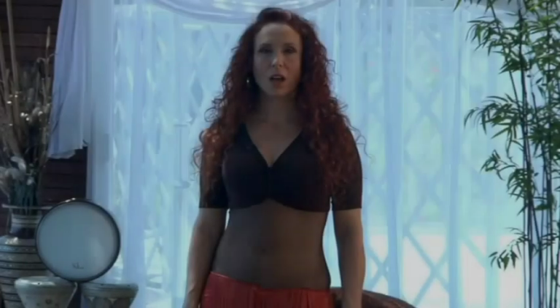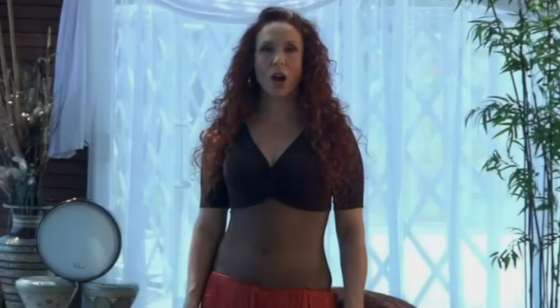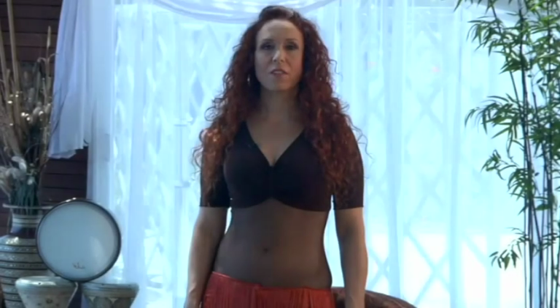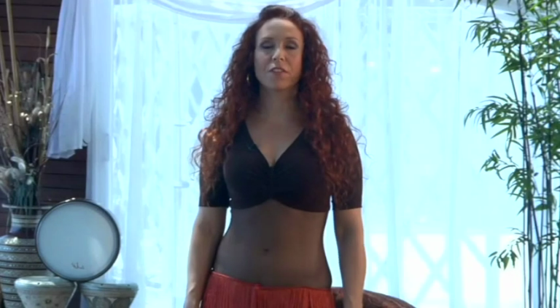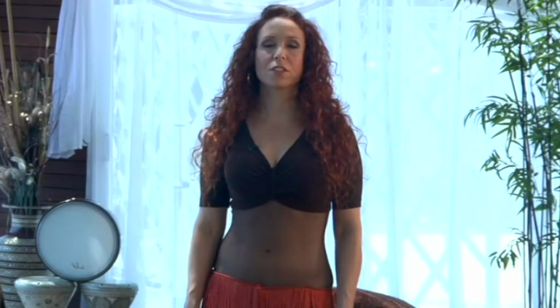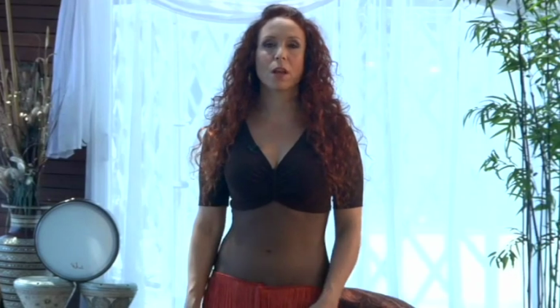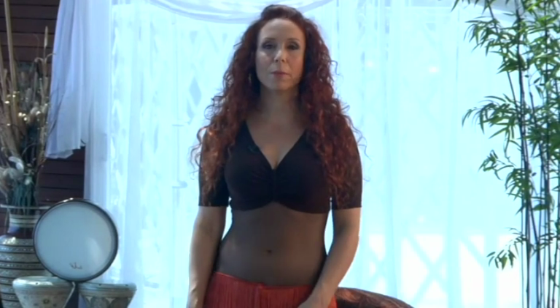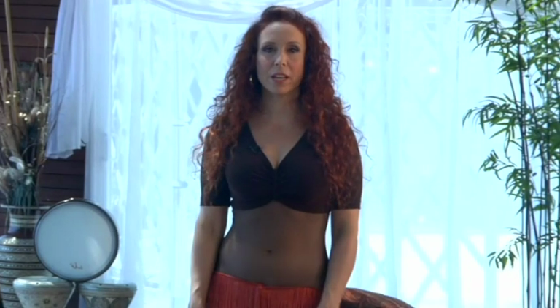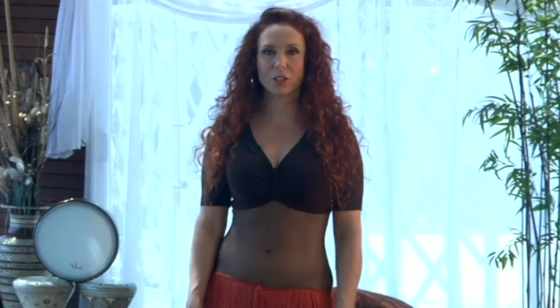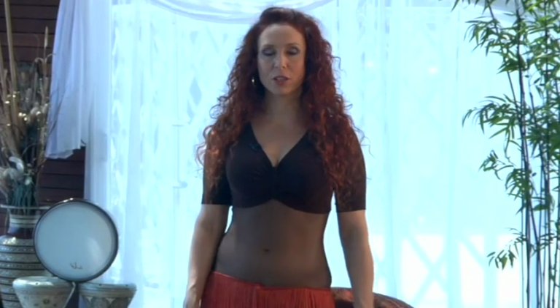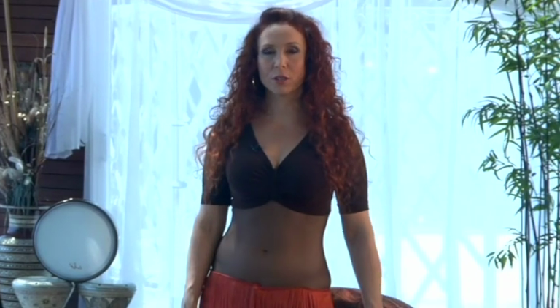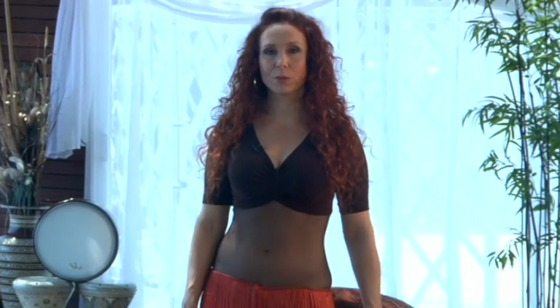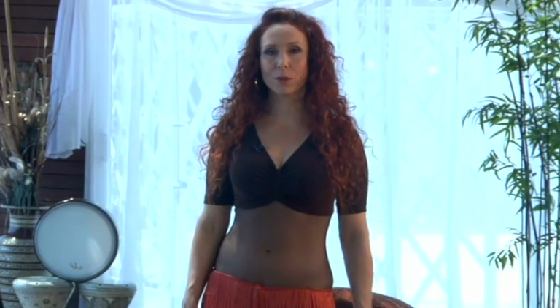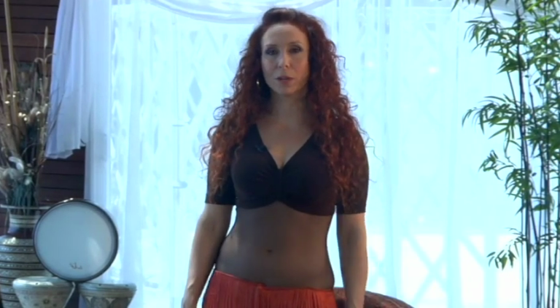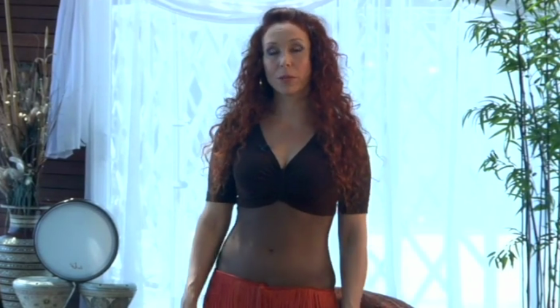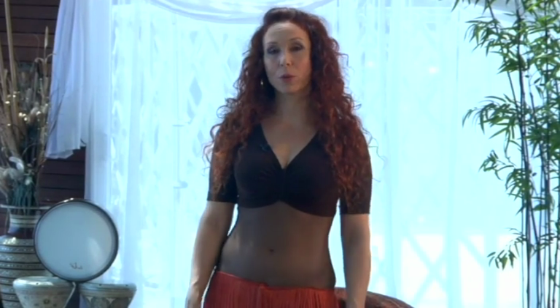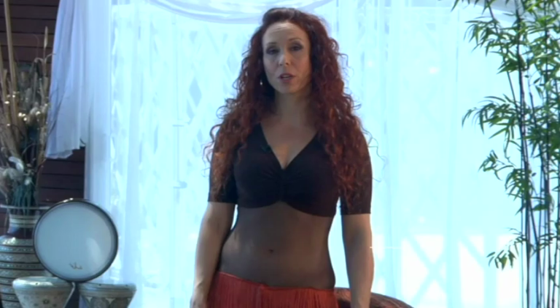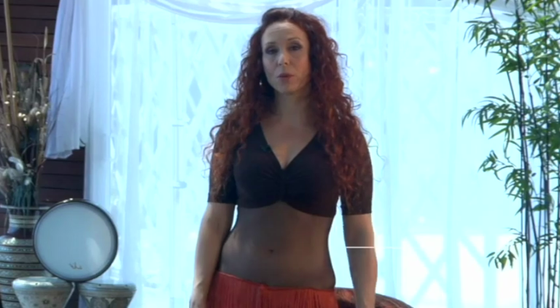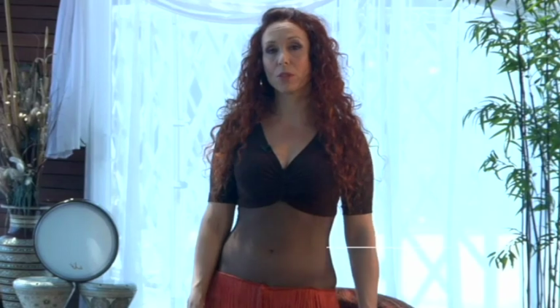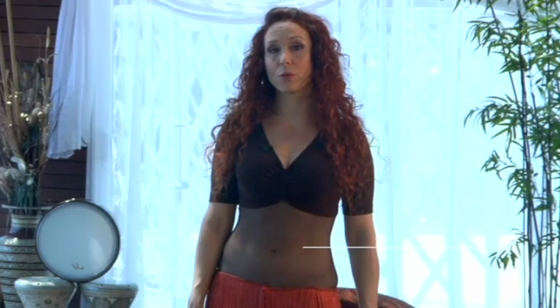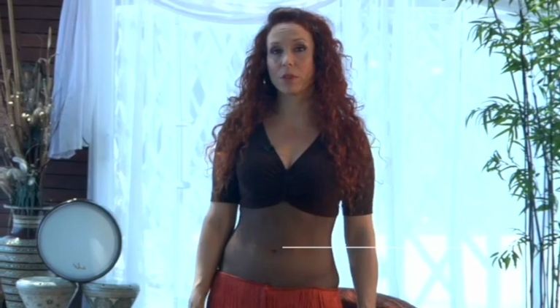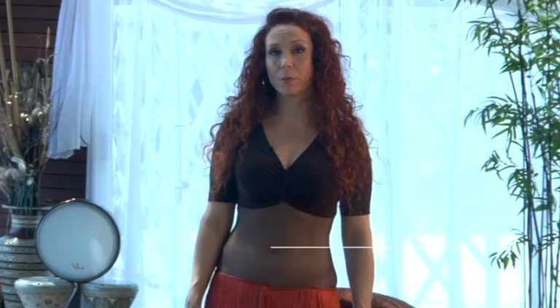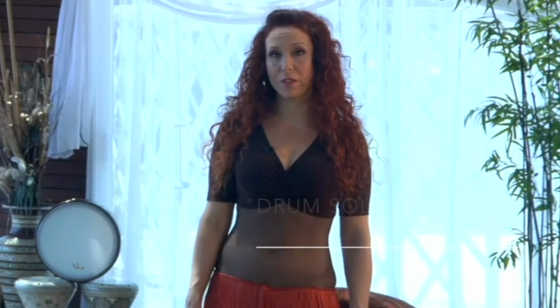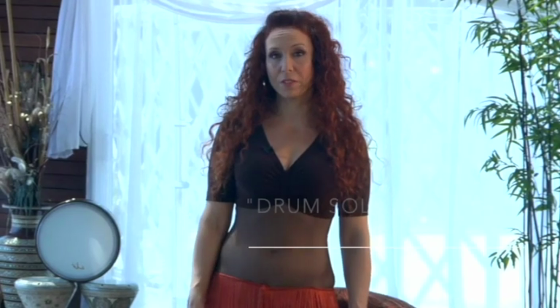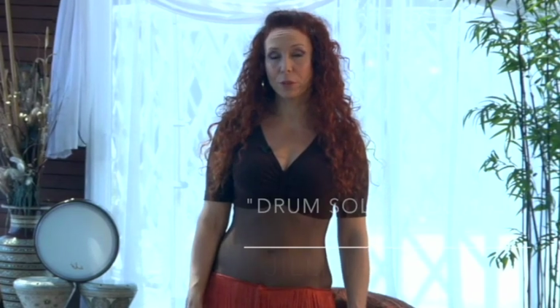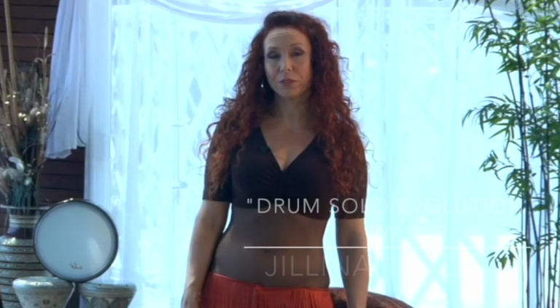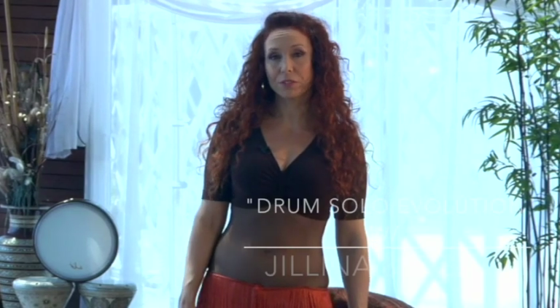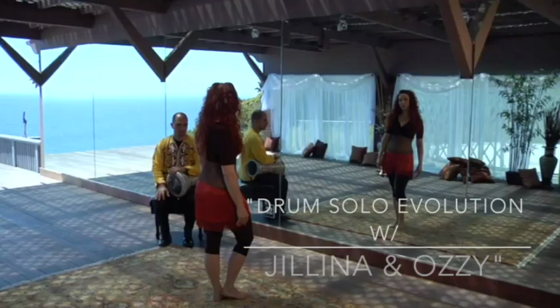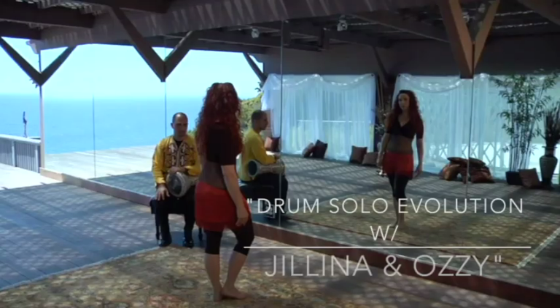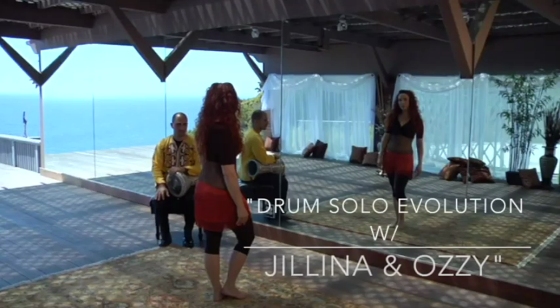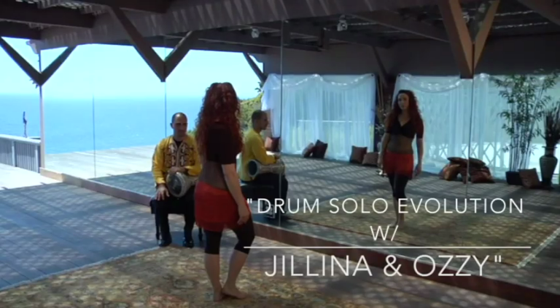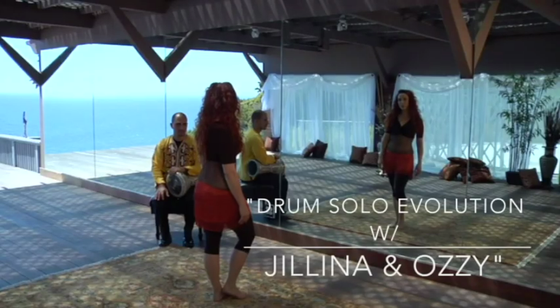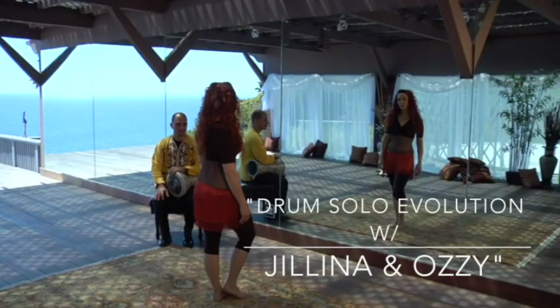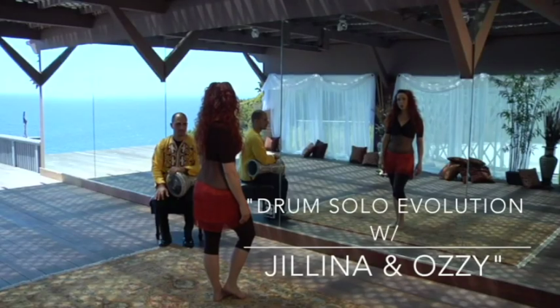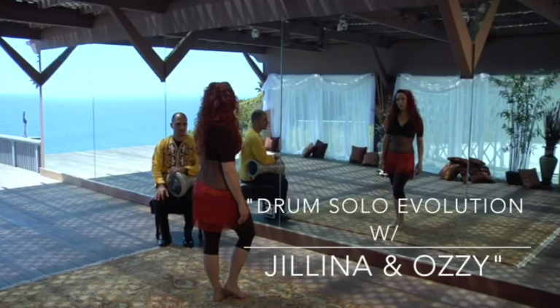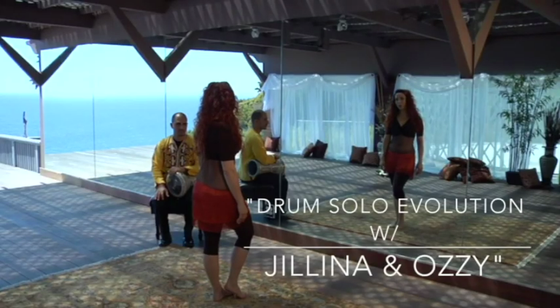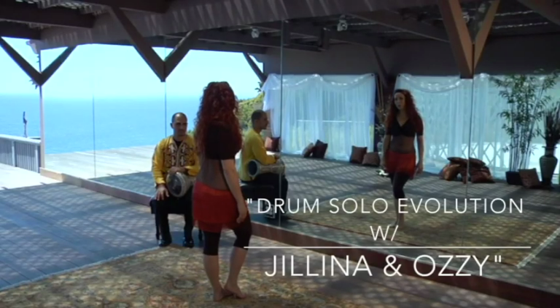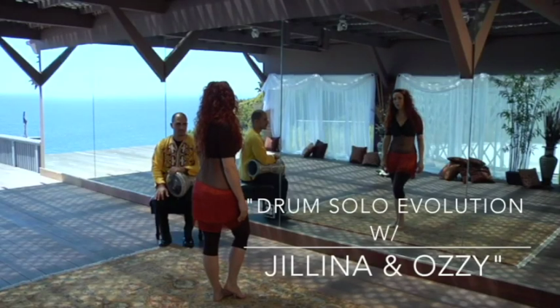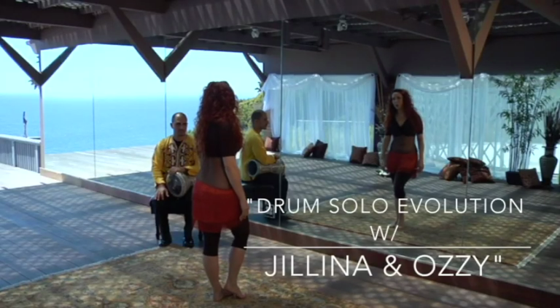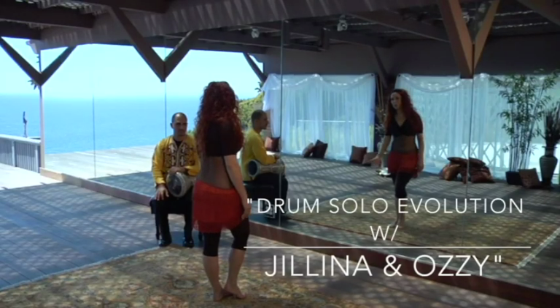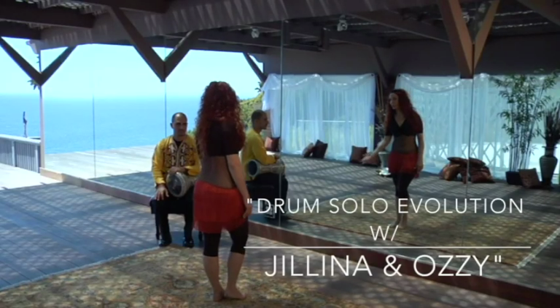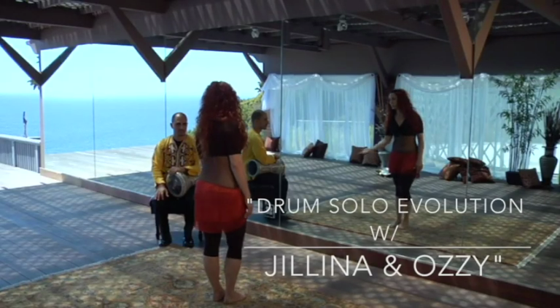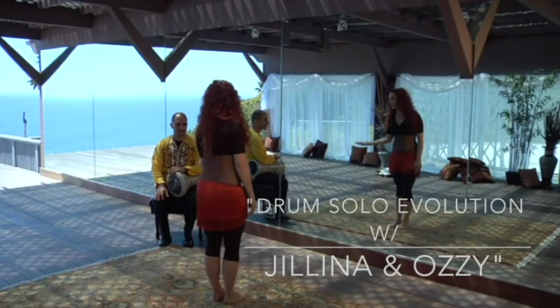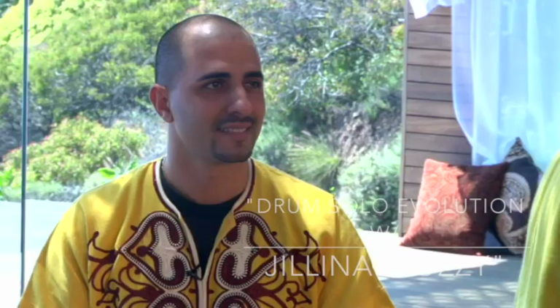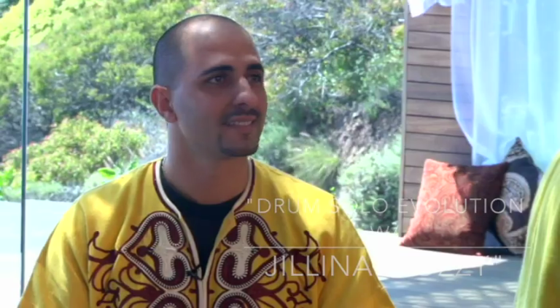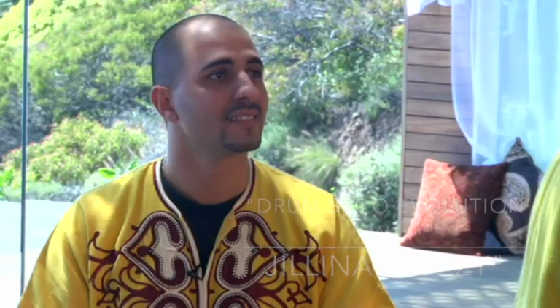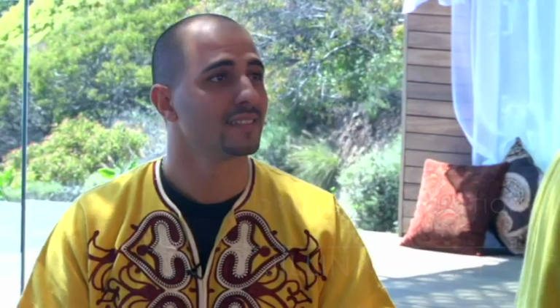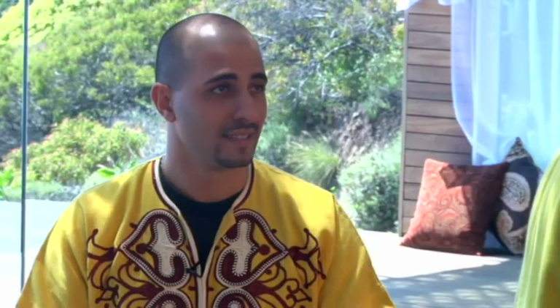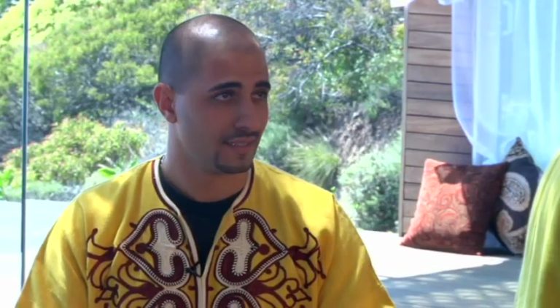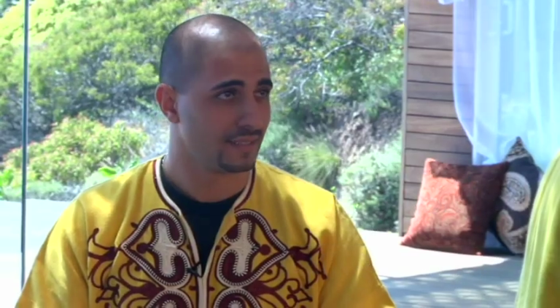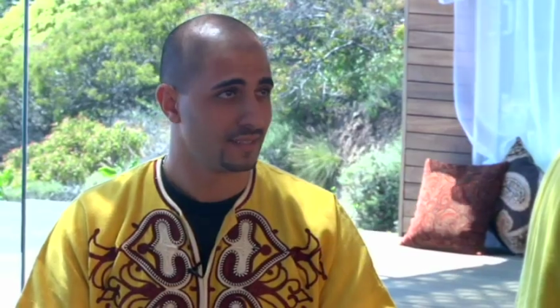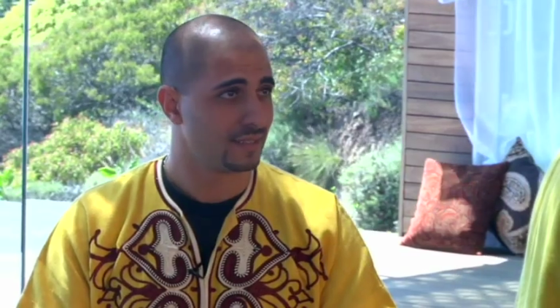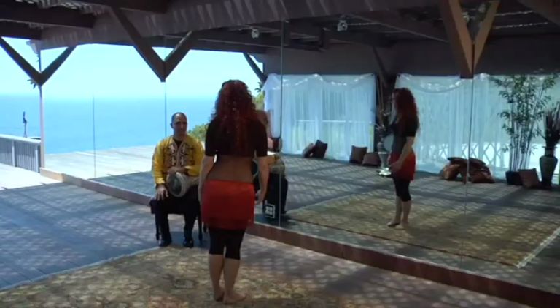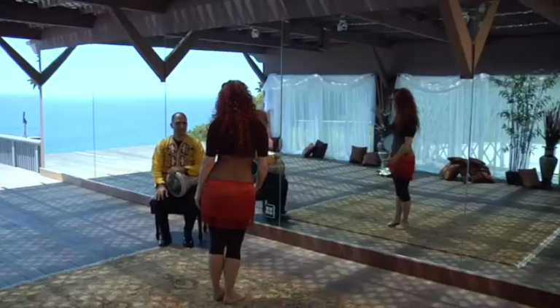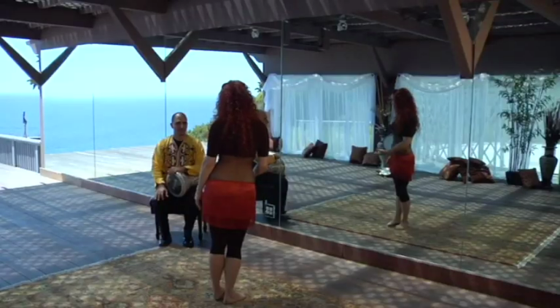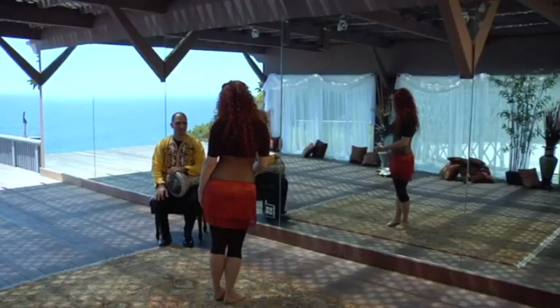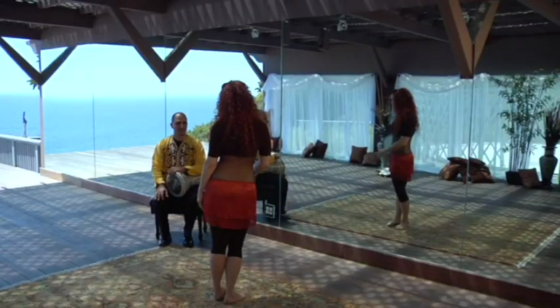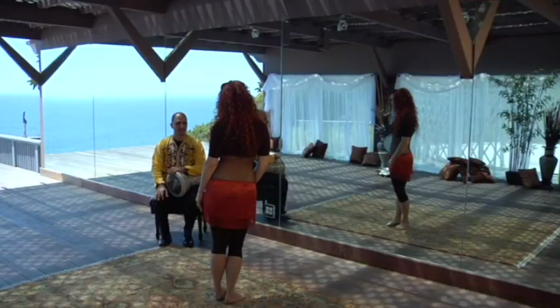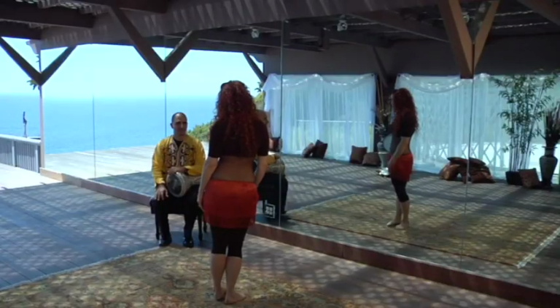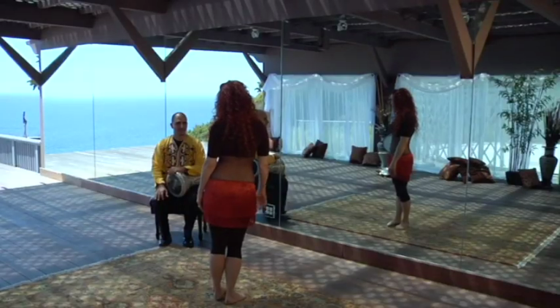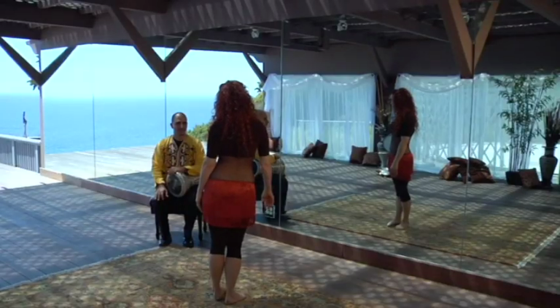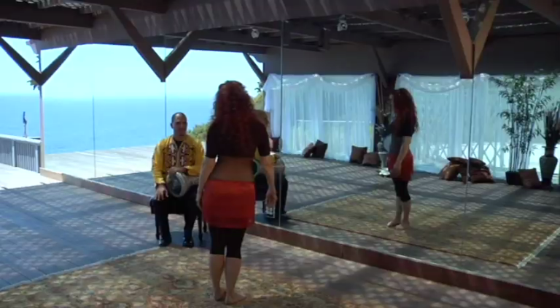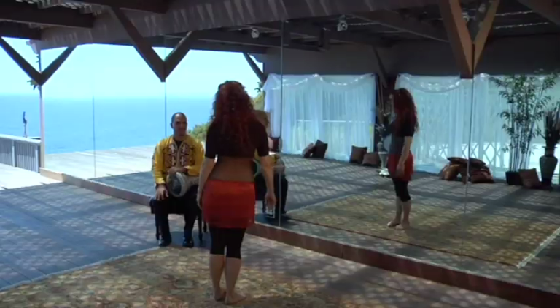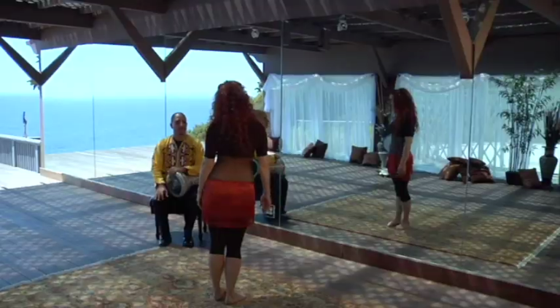Our first combination, we're going to be working with the Rhythm Malfouf. We have Ozzy on set with us today, and he's going to tell us a little bit about the Malfouf.